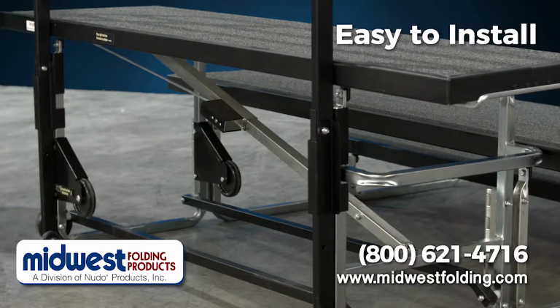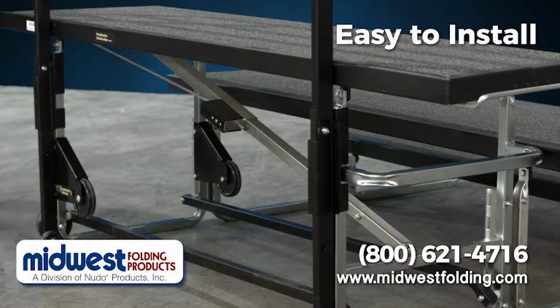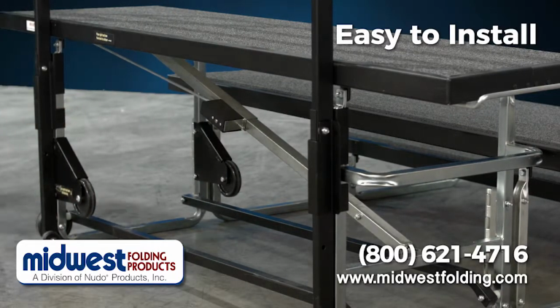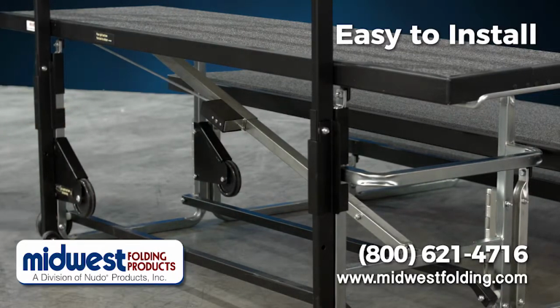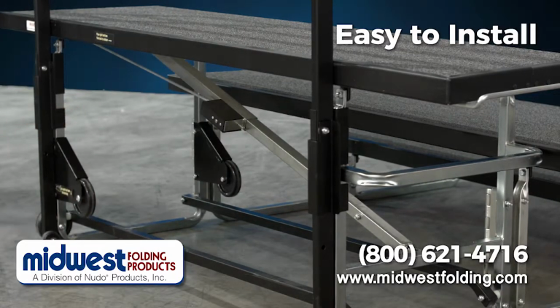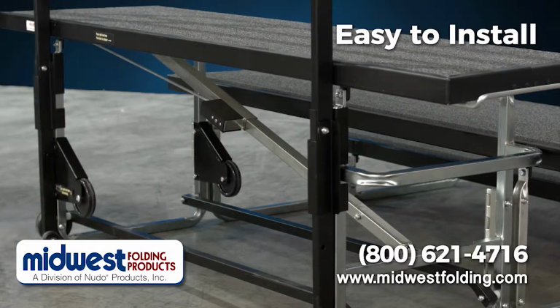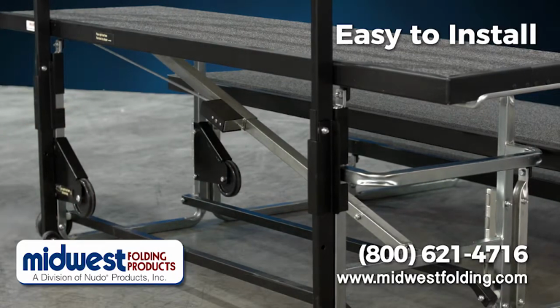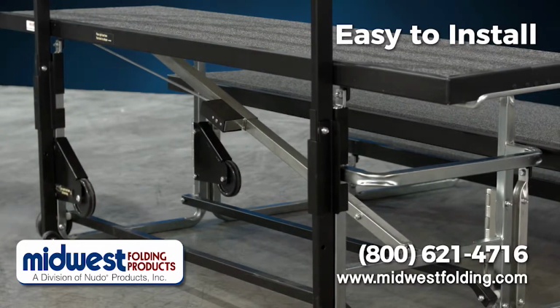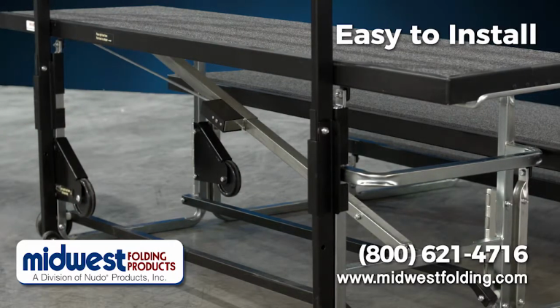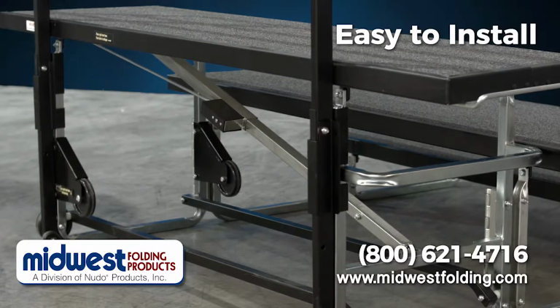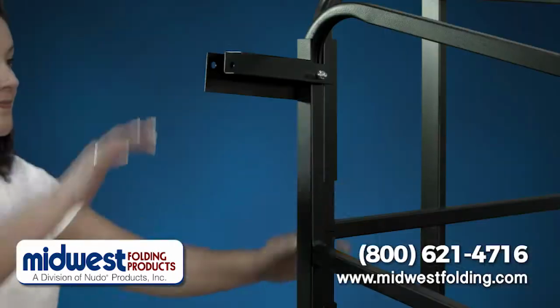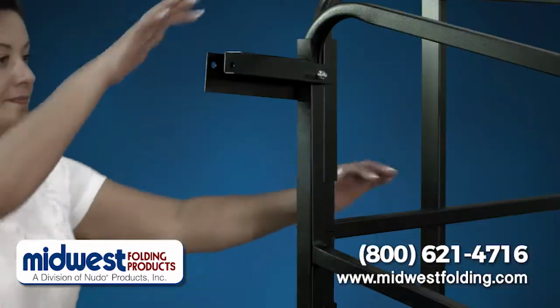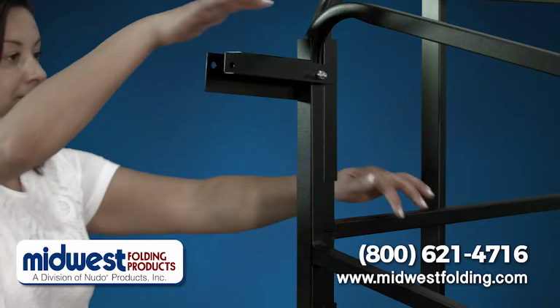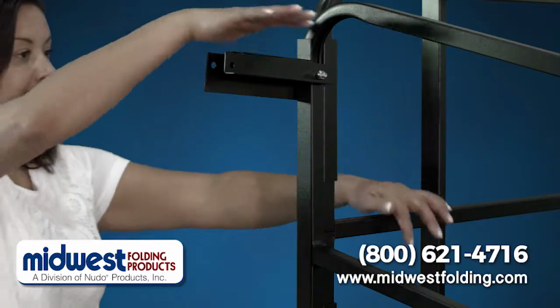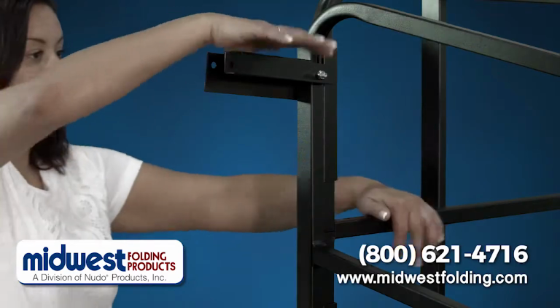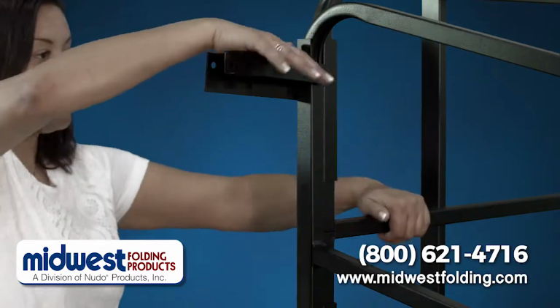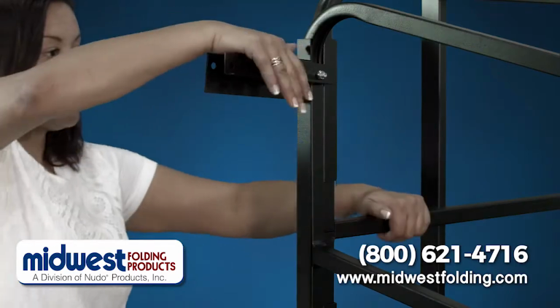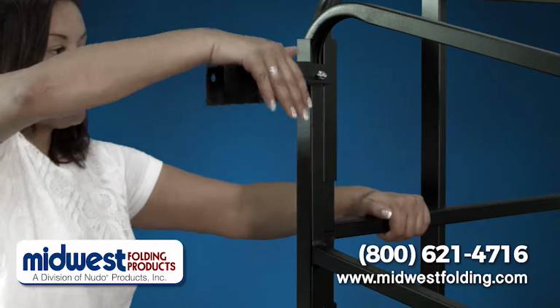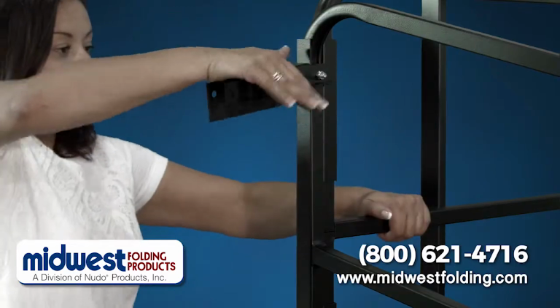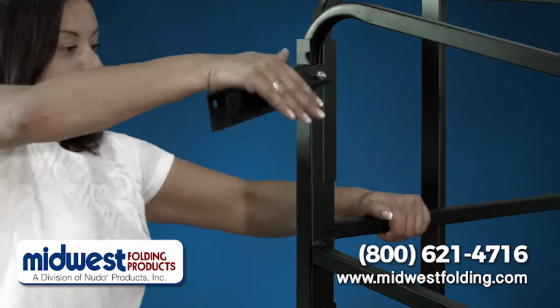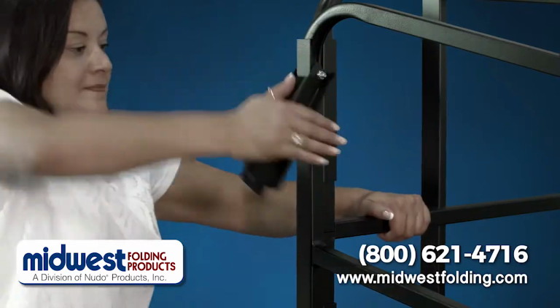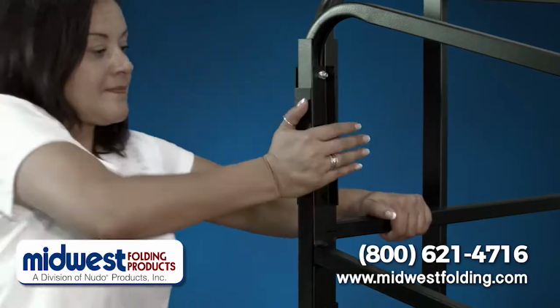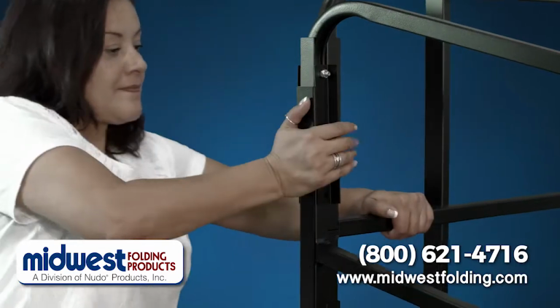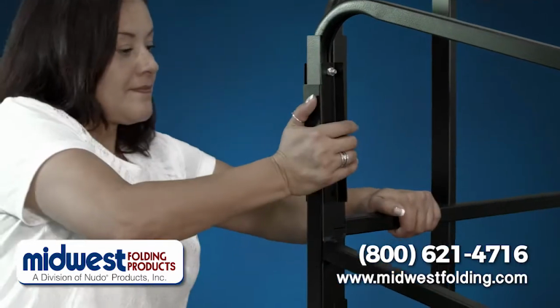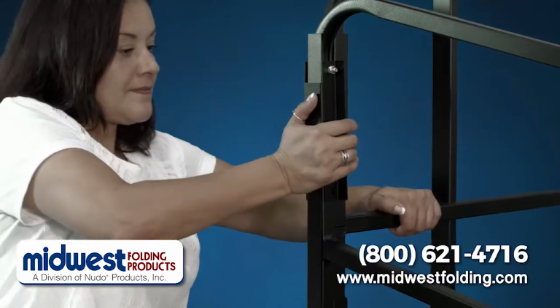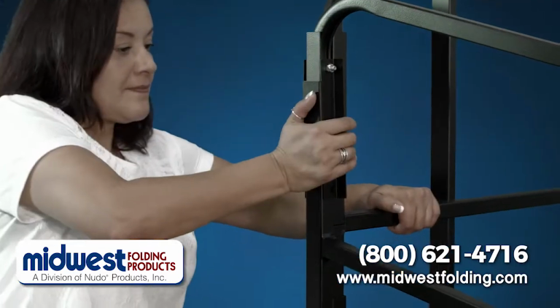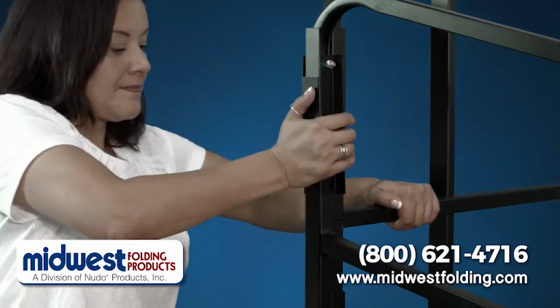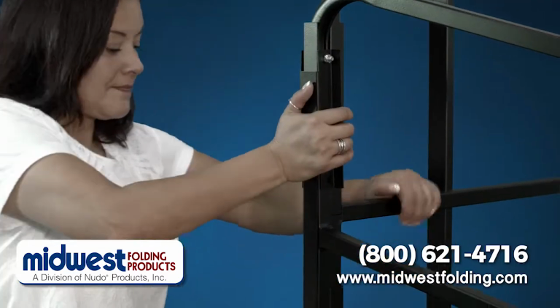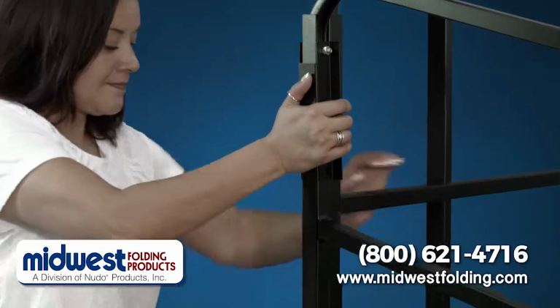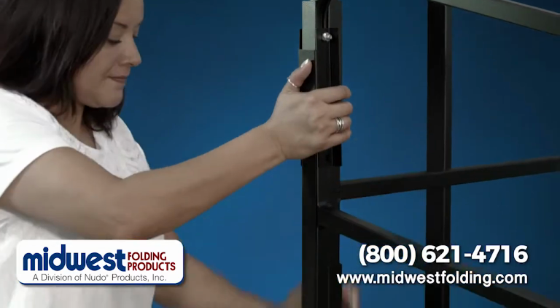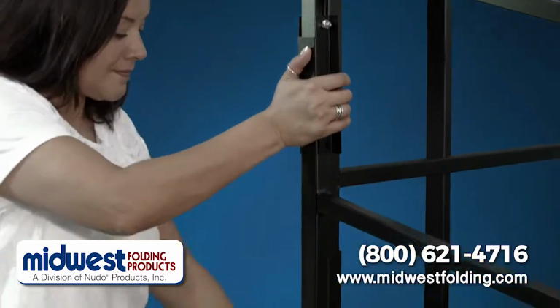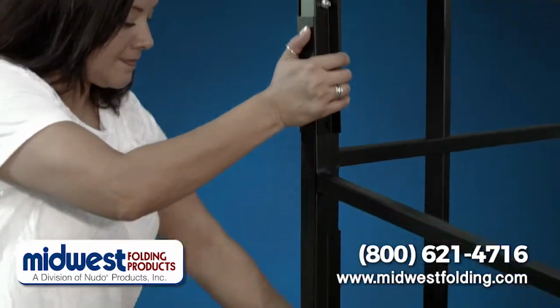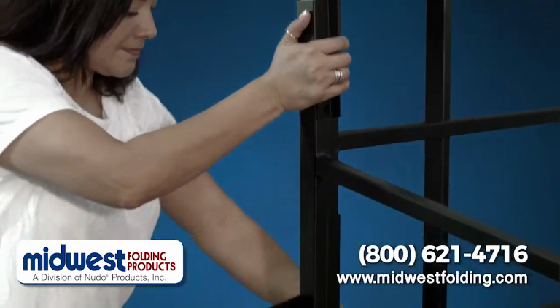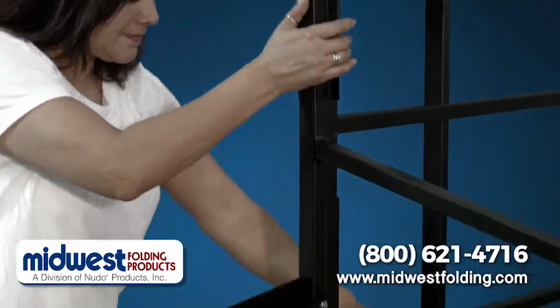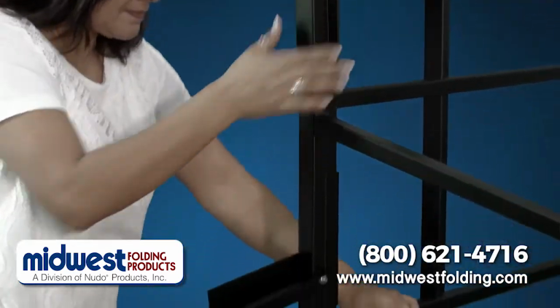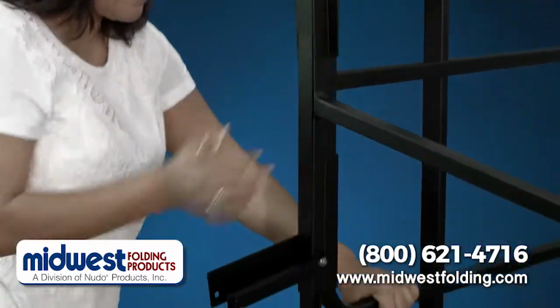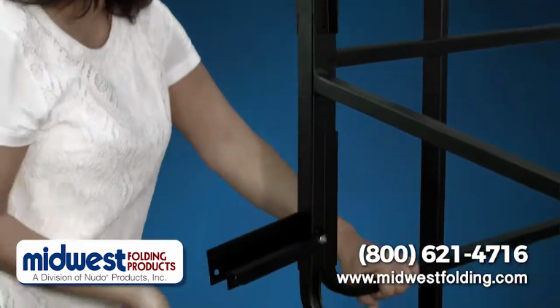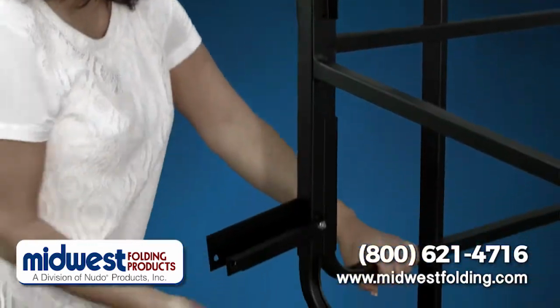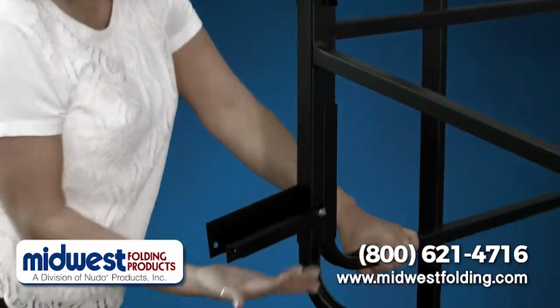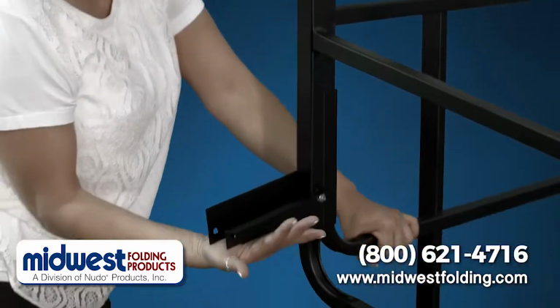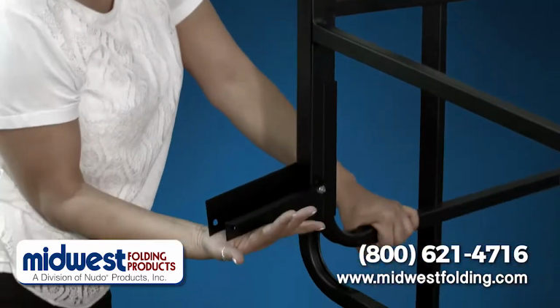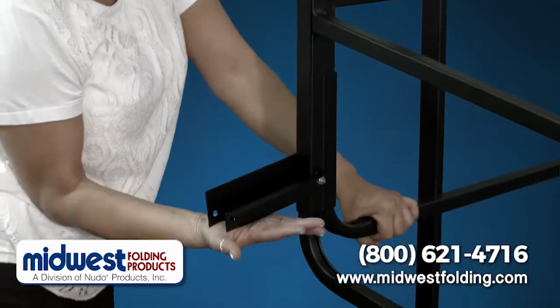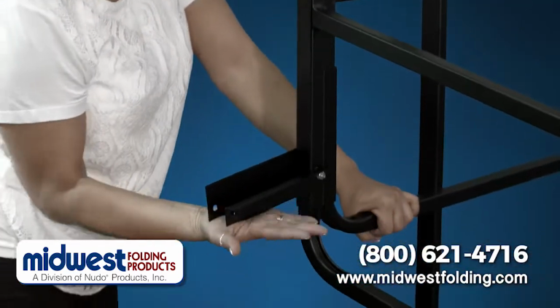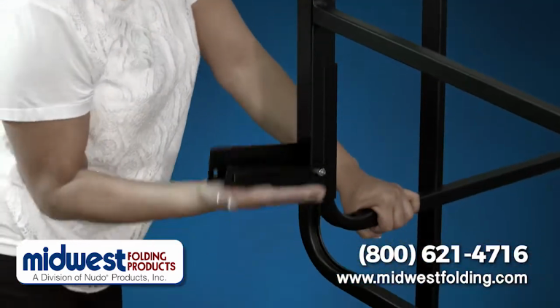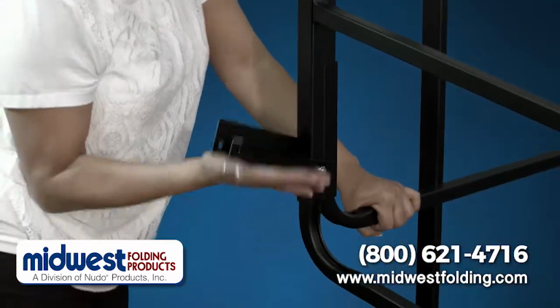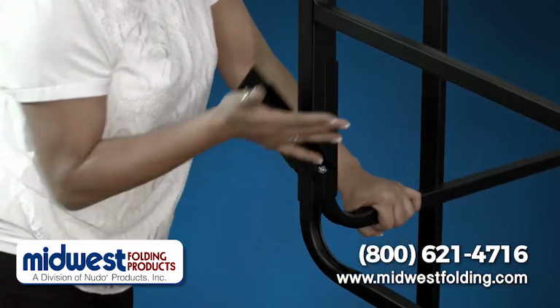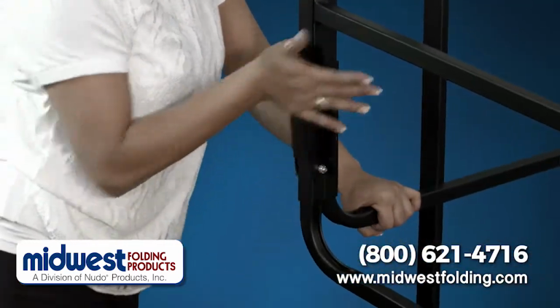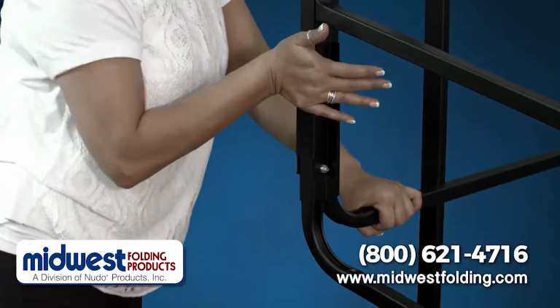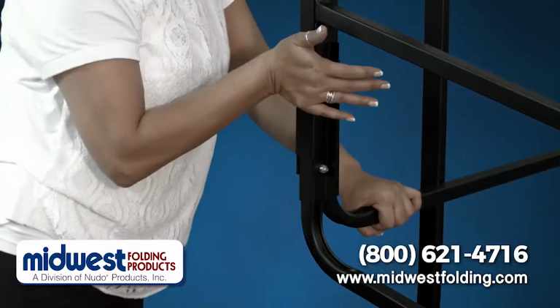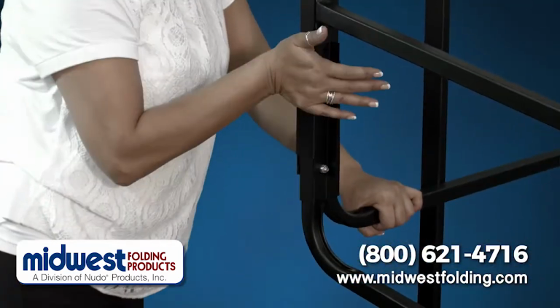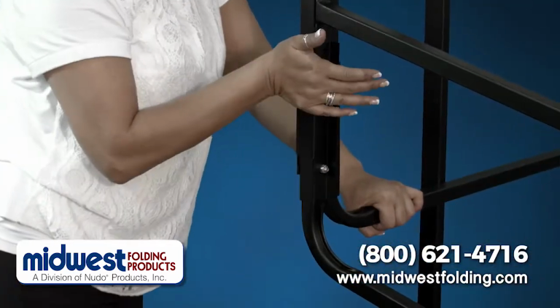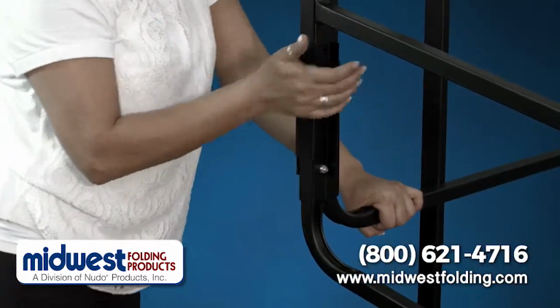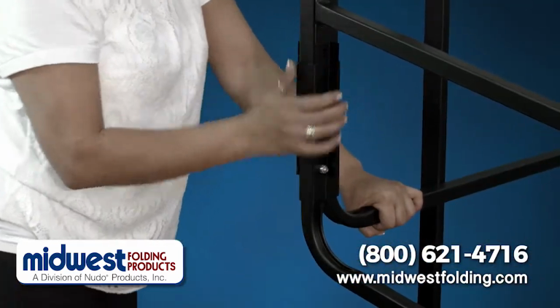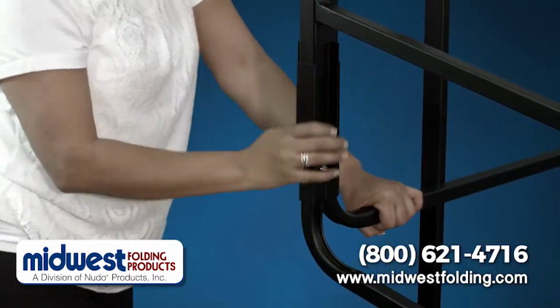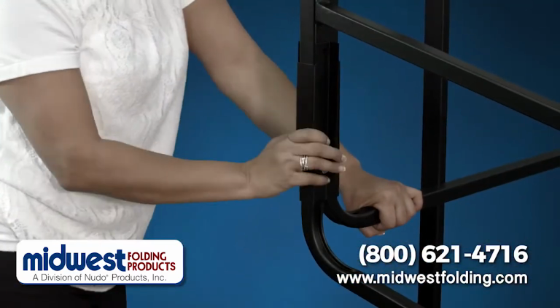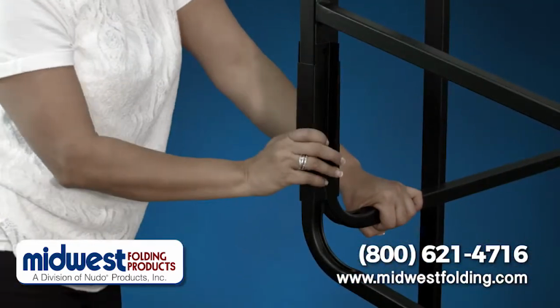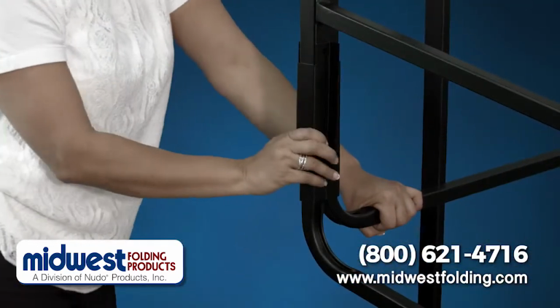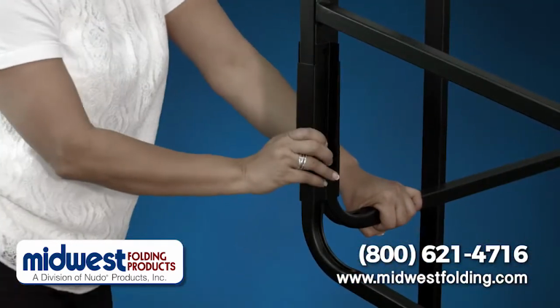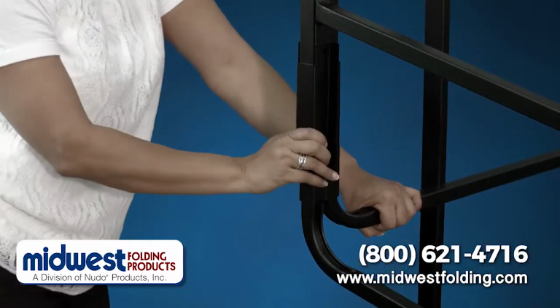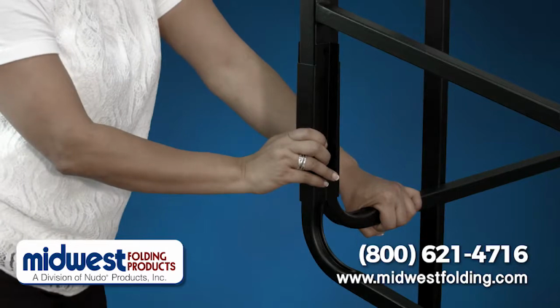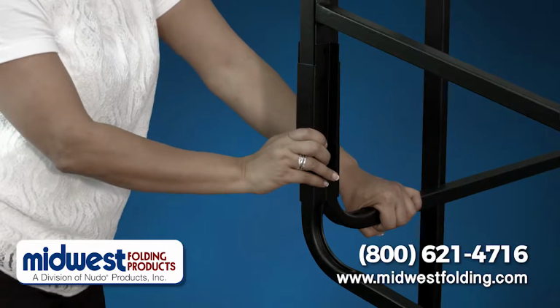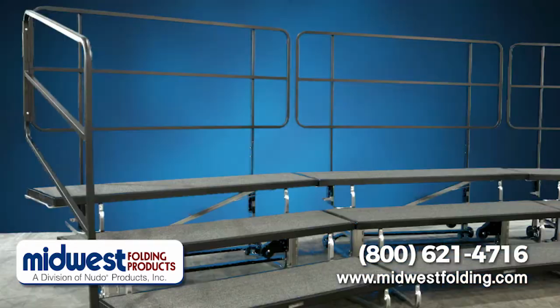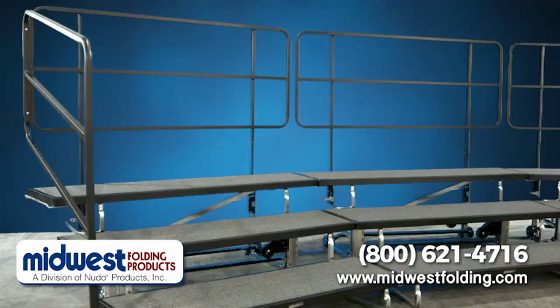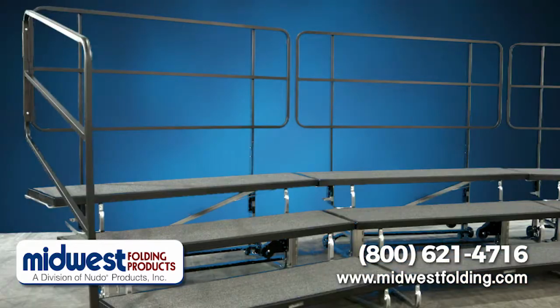In addition to the back rail, Midwest Folding also manufactures a side rail that clamps easily onto the Transfold unit.